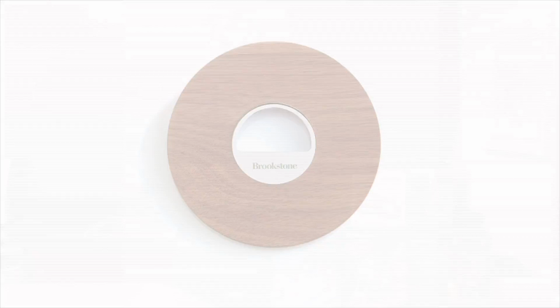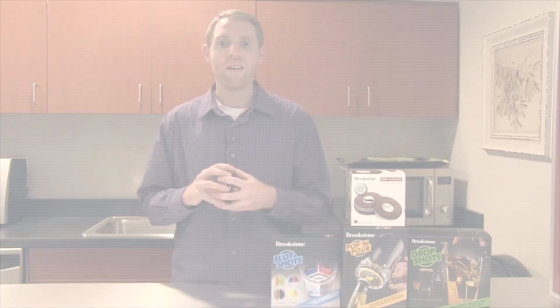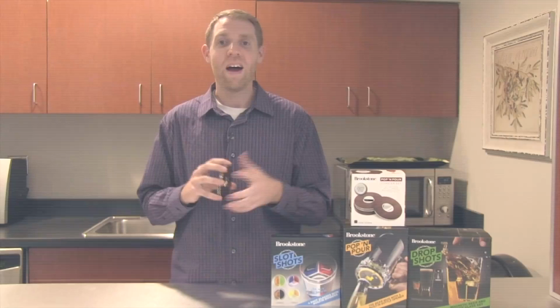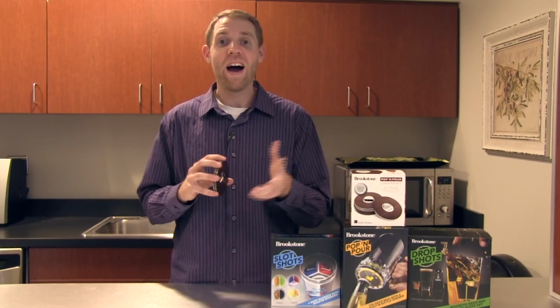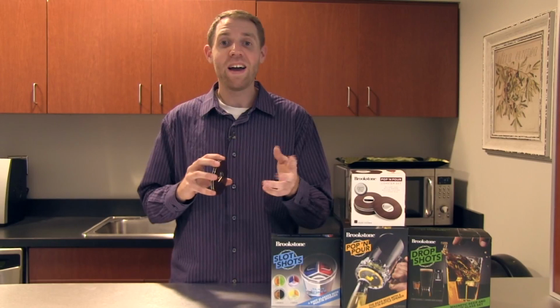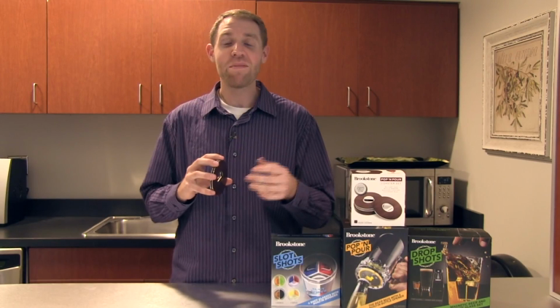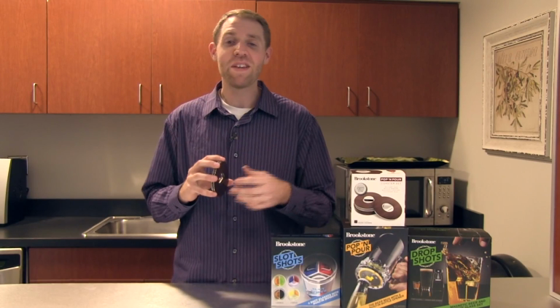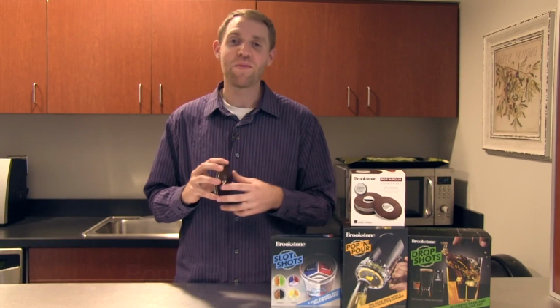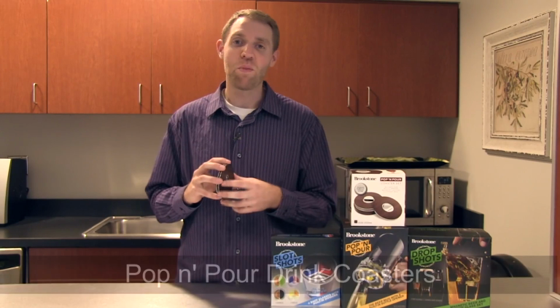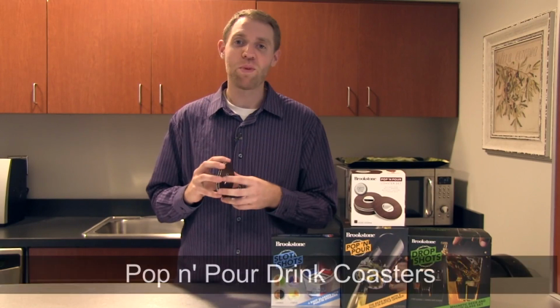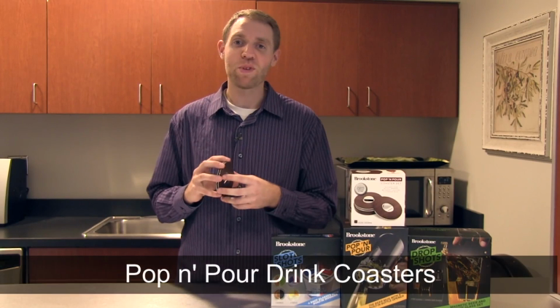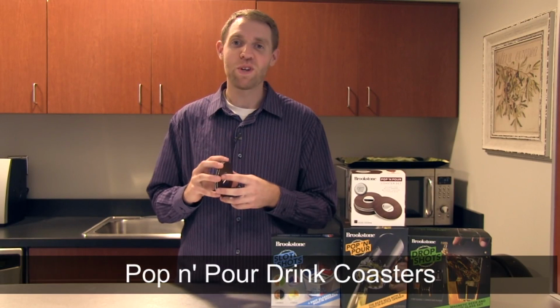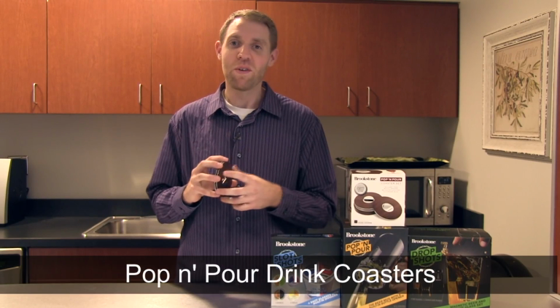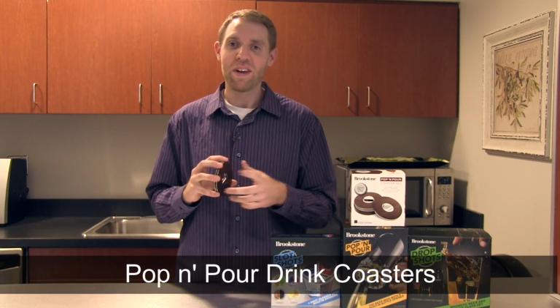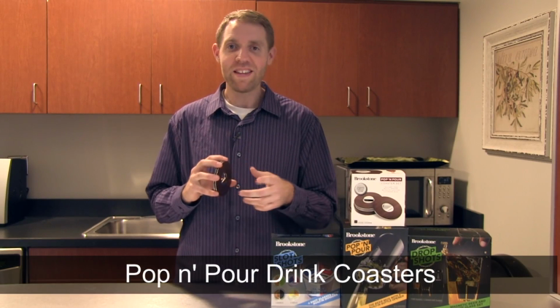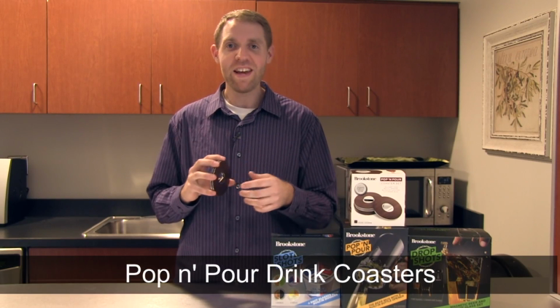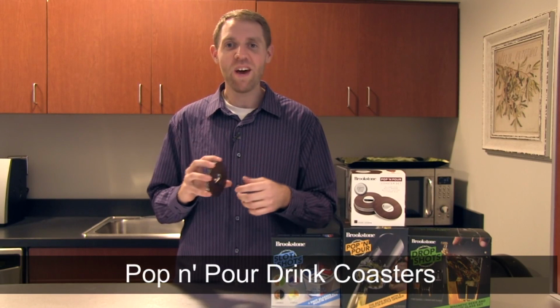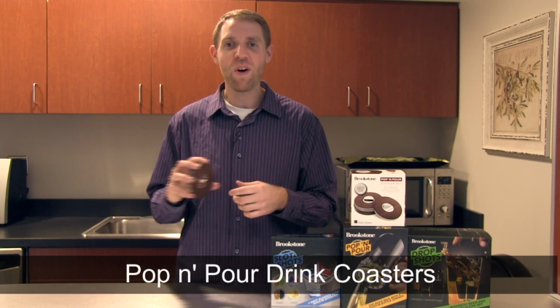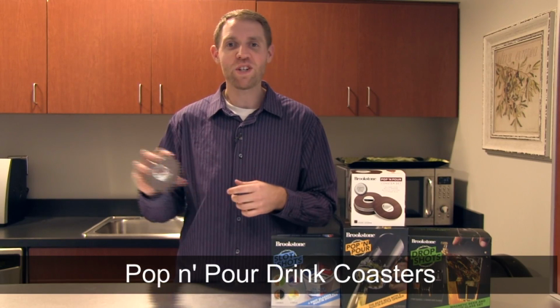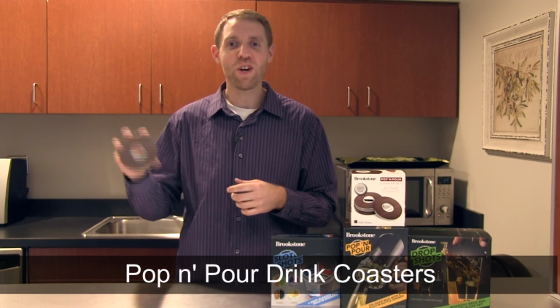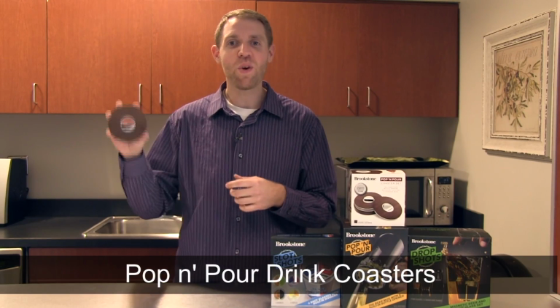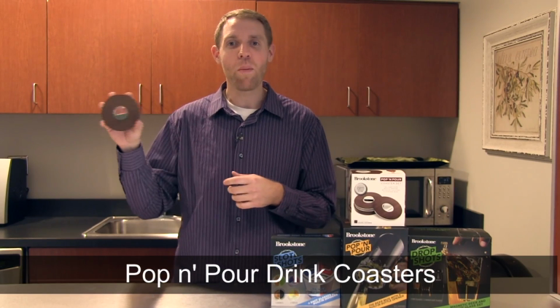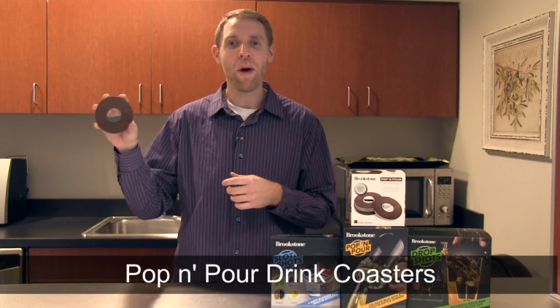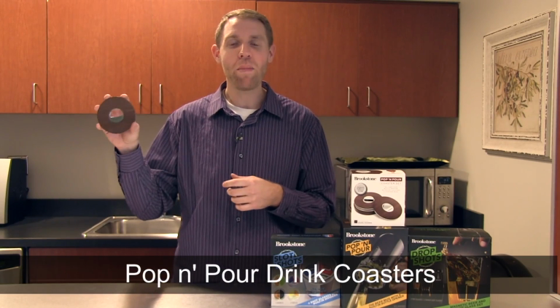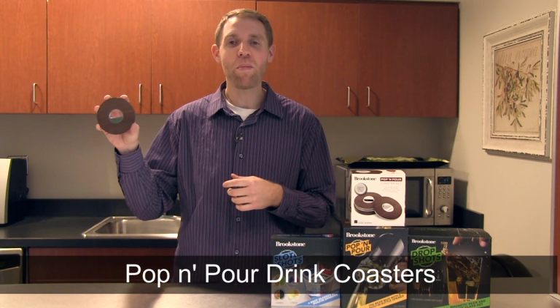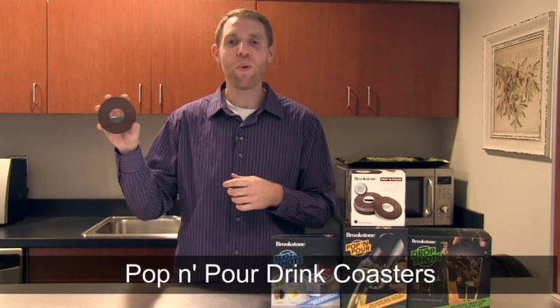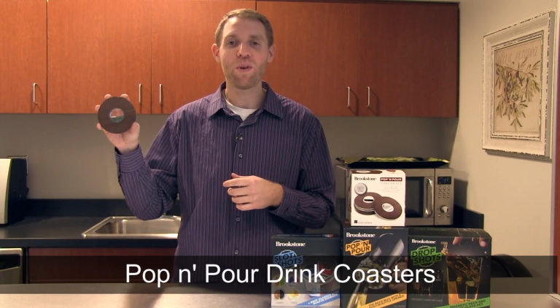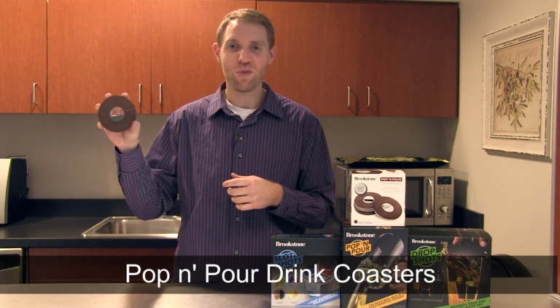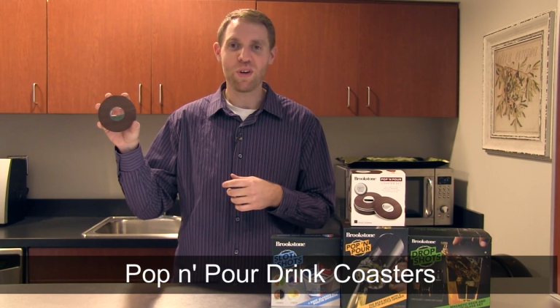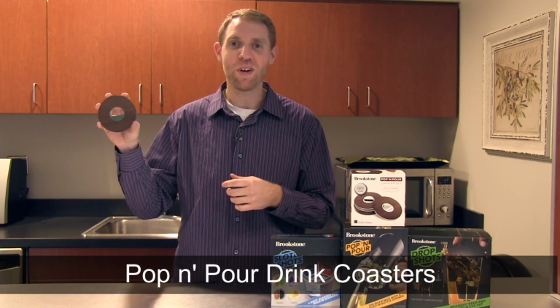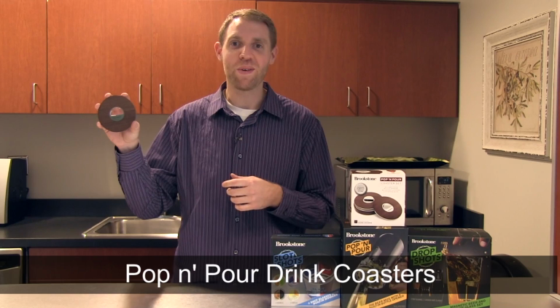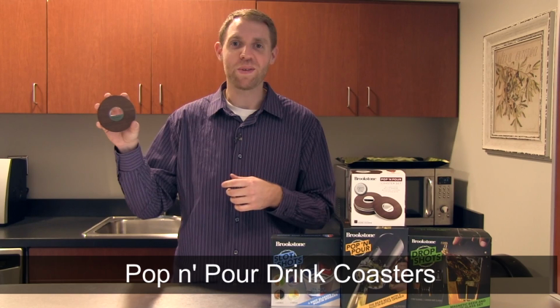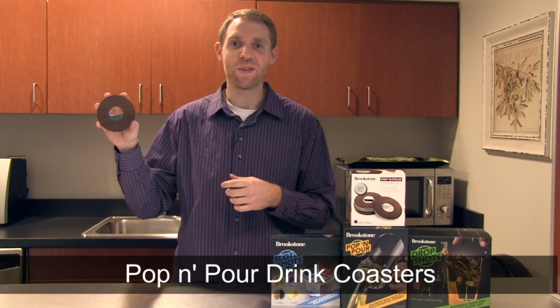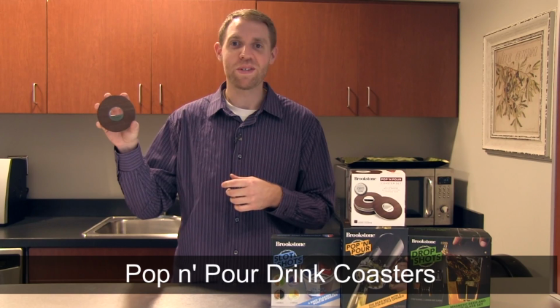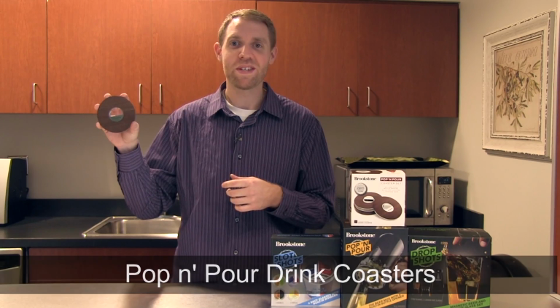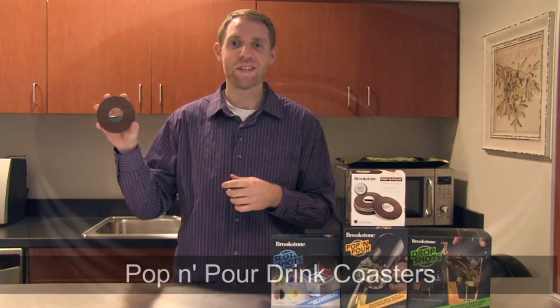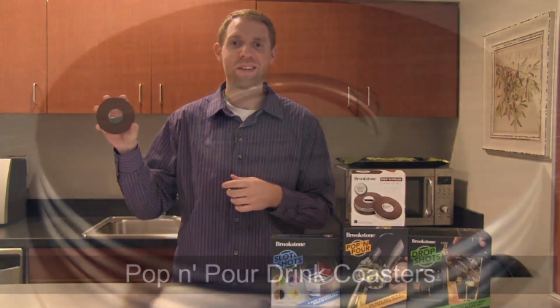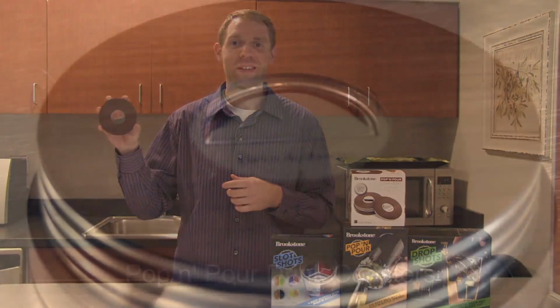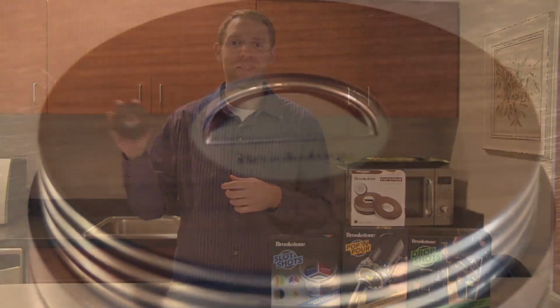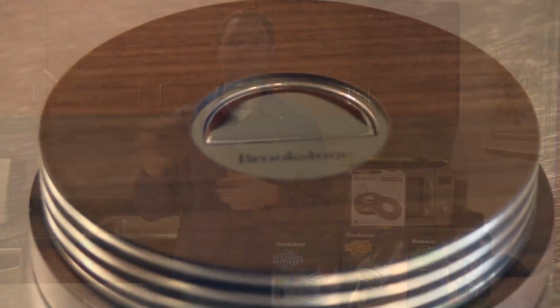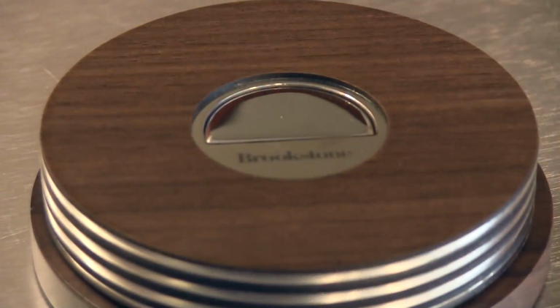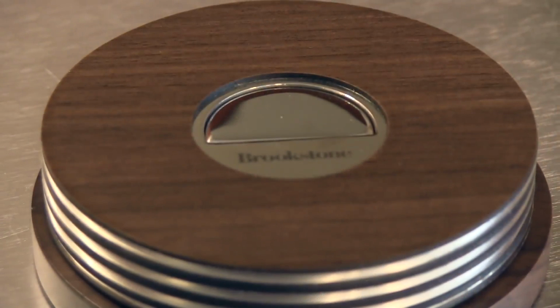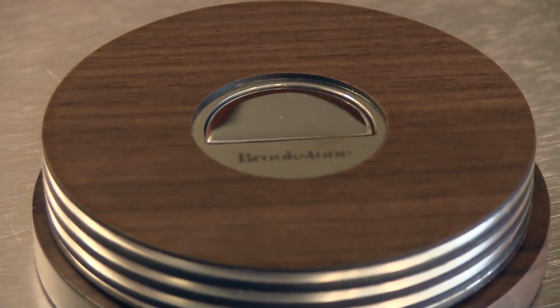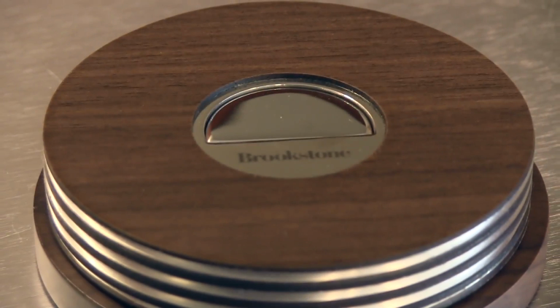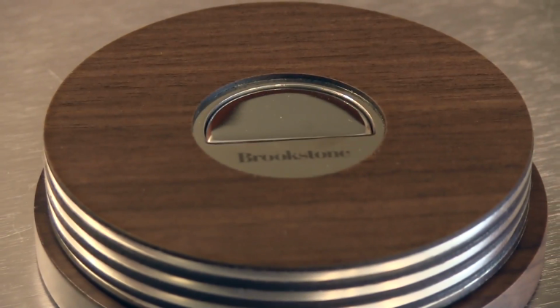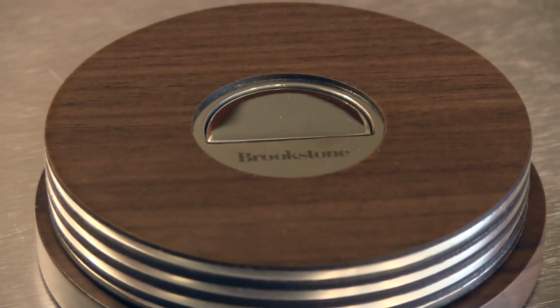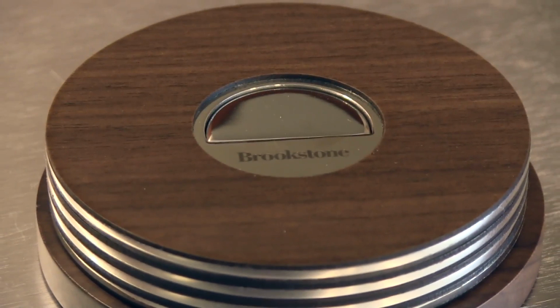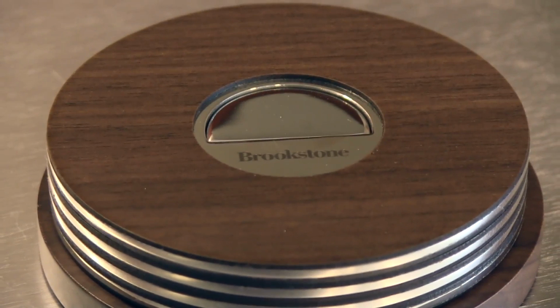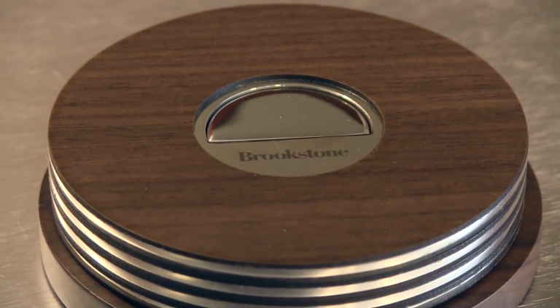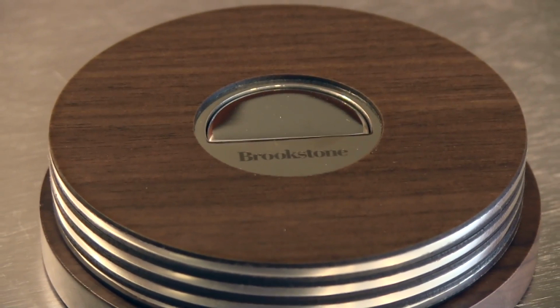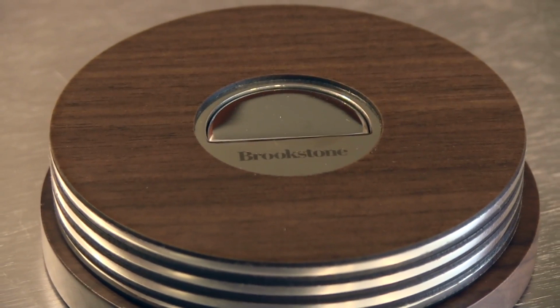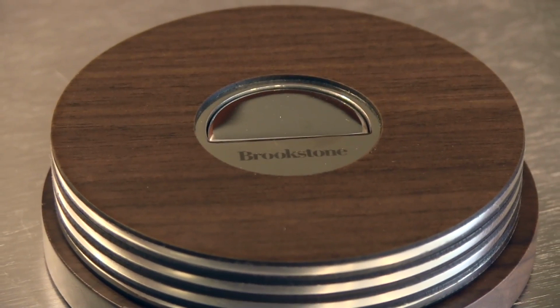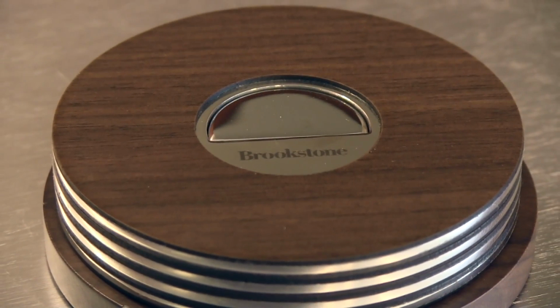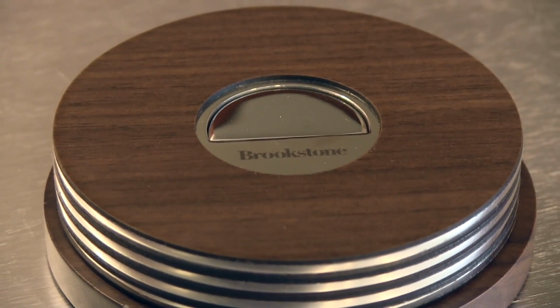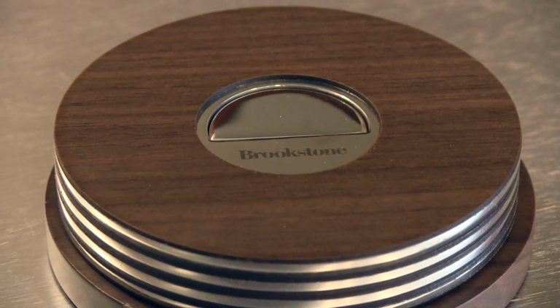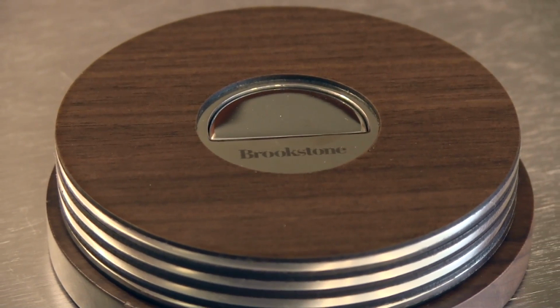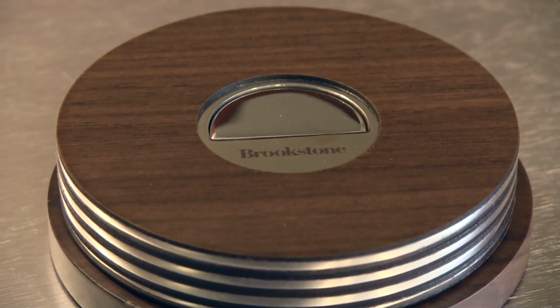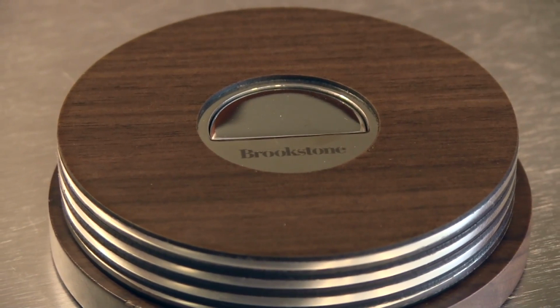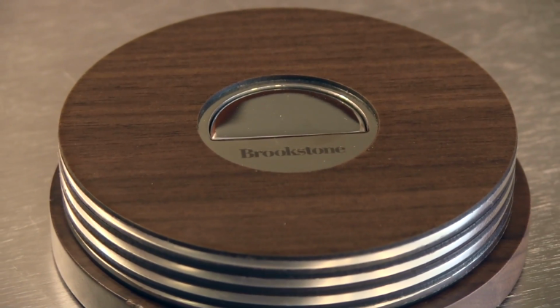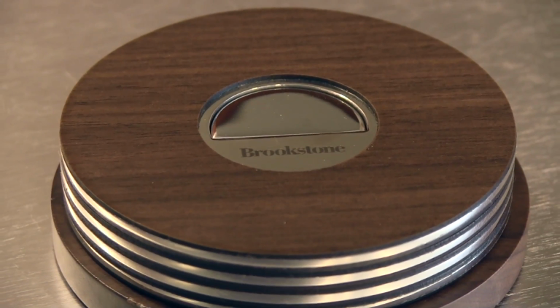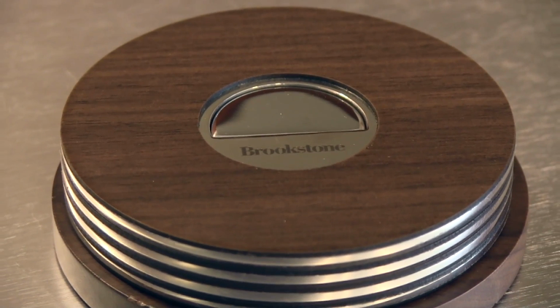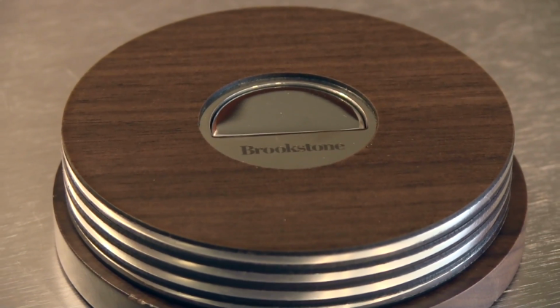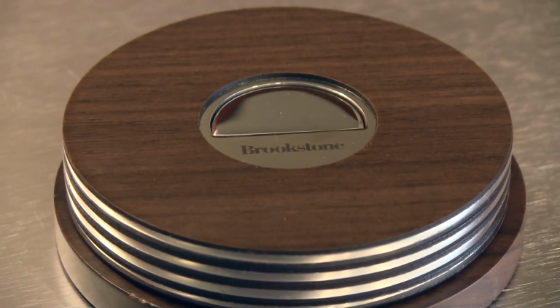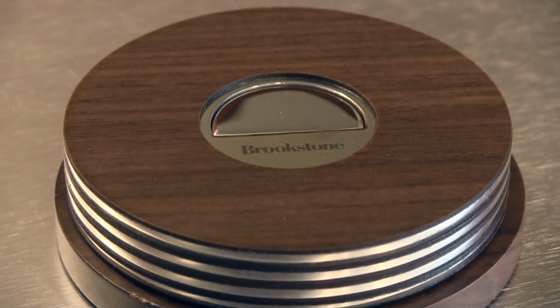Hi, I'm Nathan from Brookstone and today I want to show you our Pop and Pour Drink Coasters. These are smart, handy coasters with built-in bottle openers.